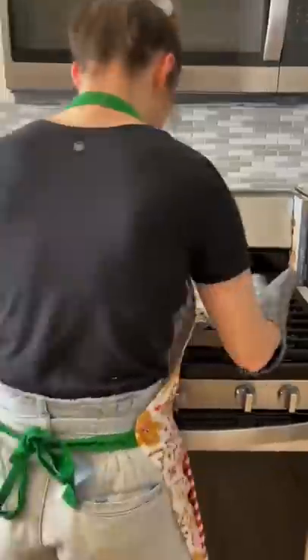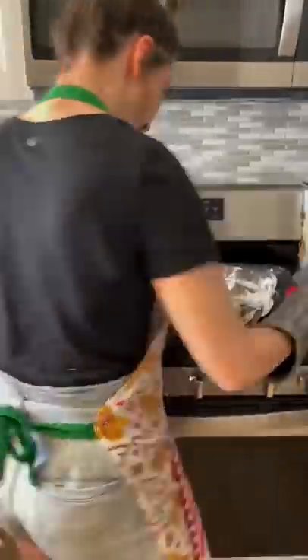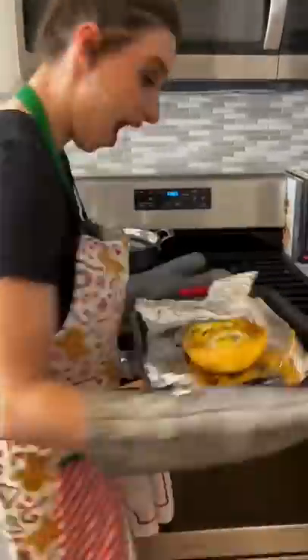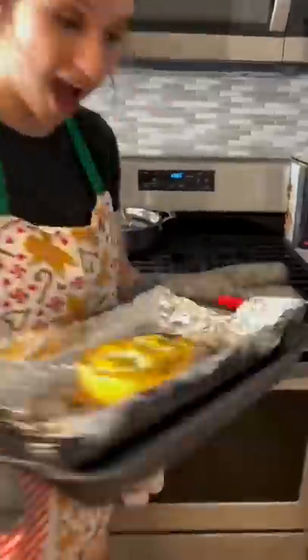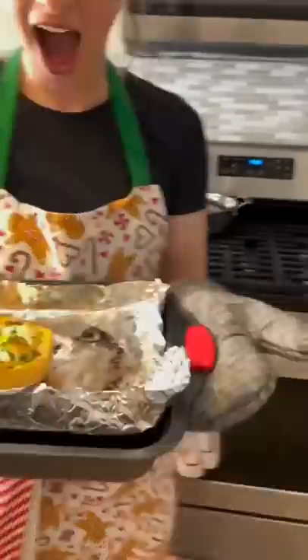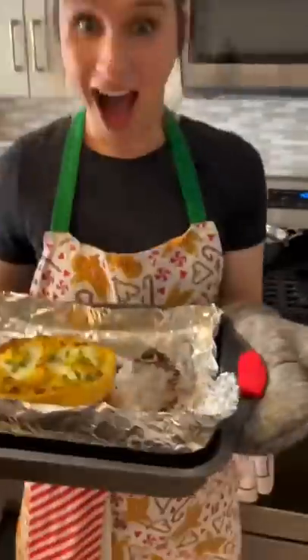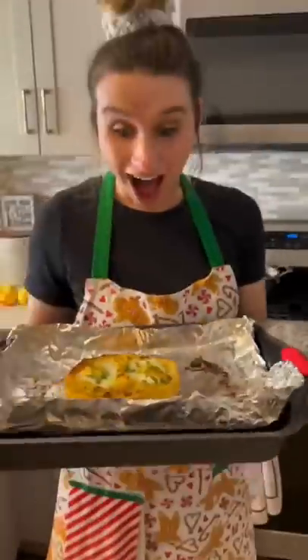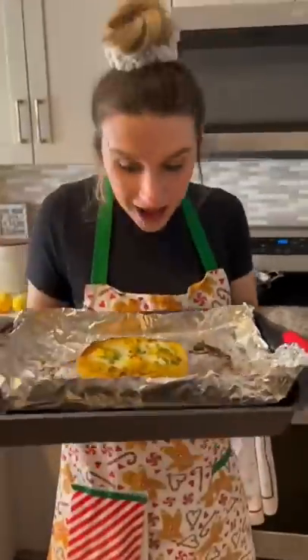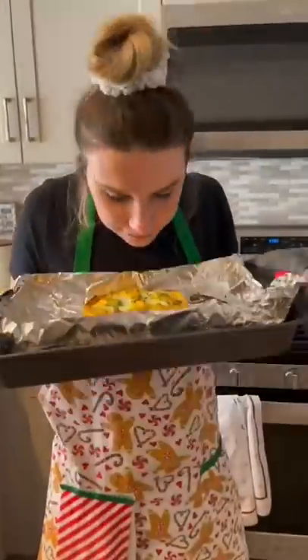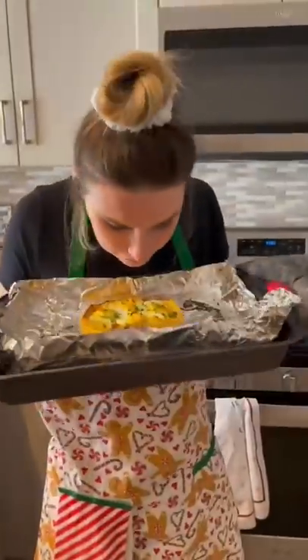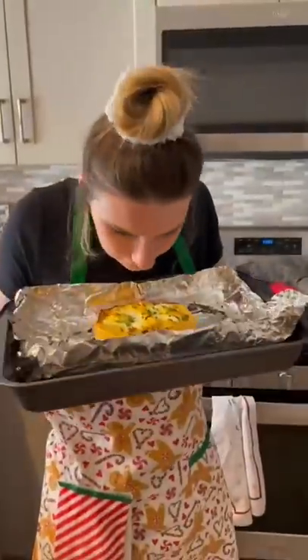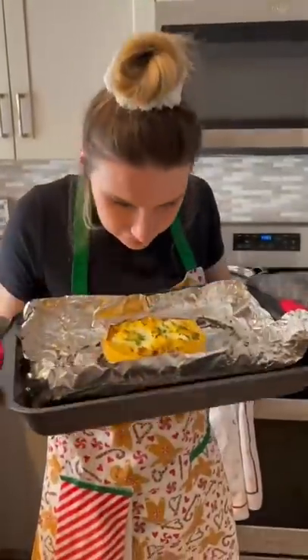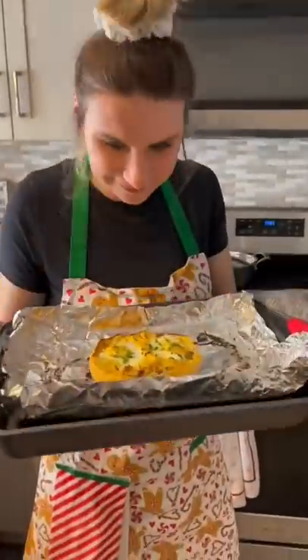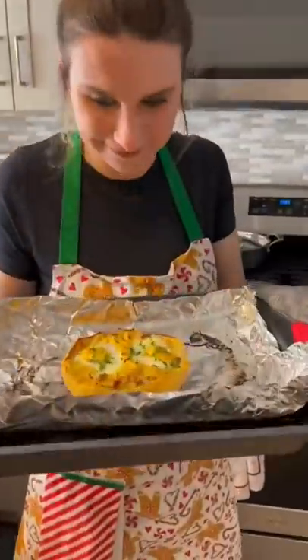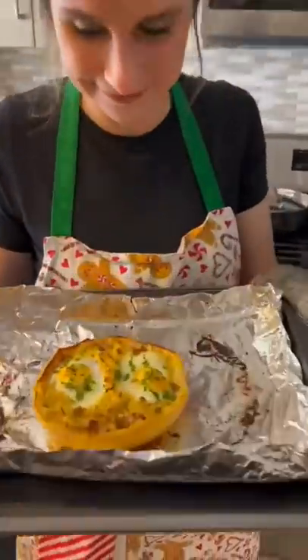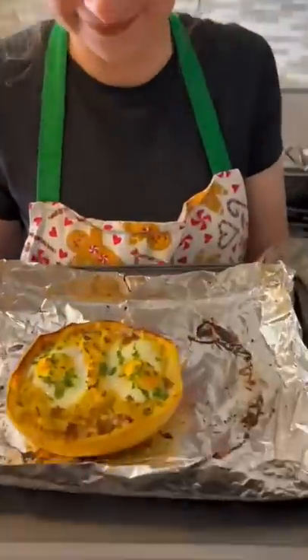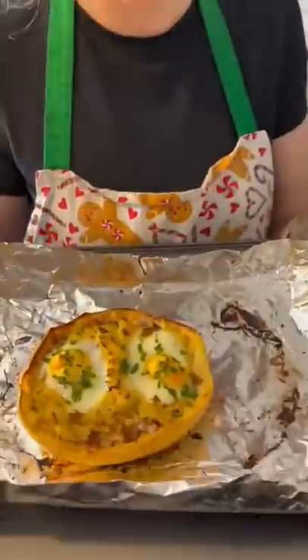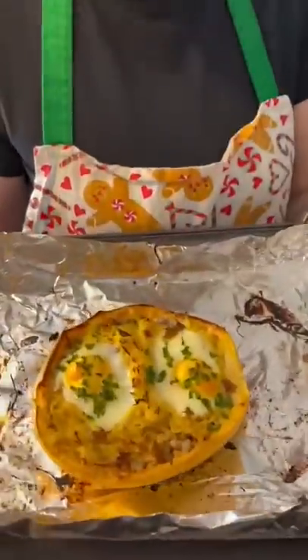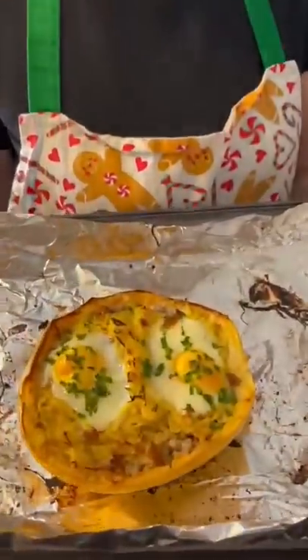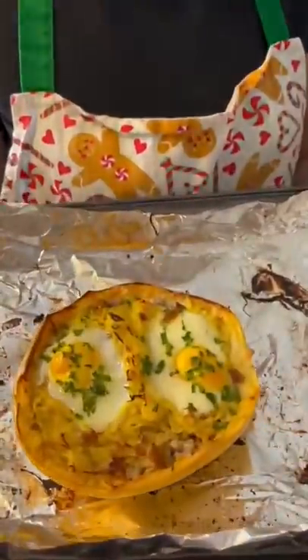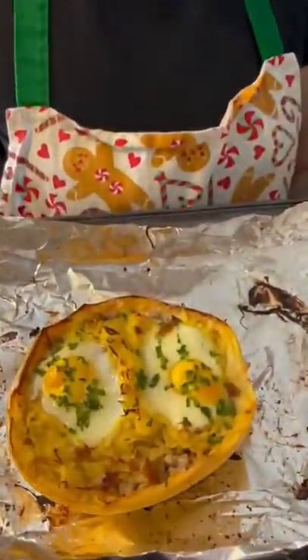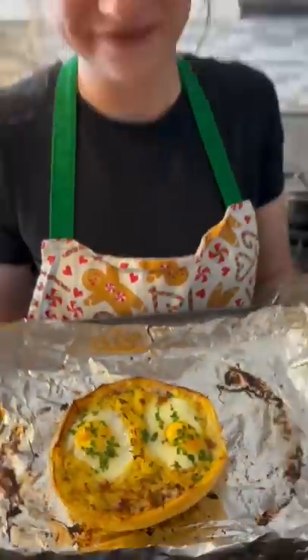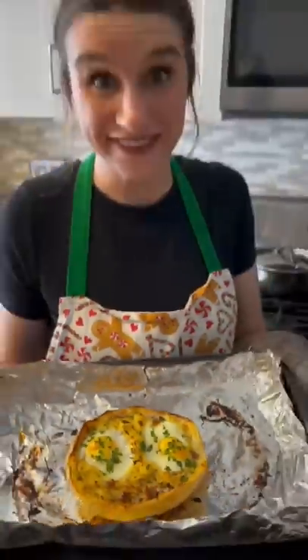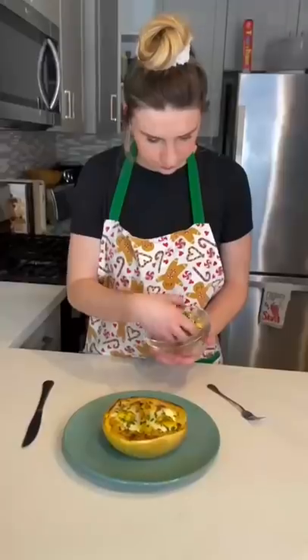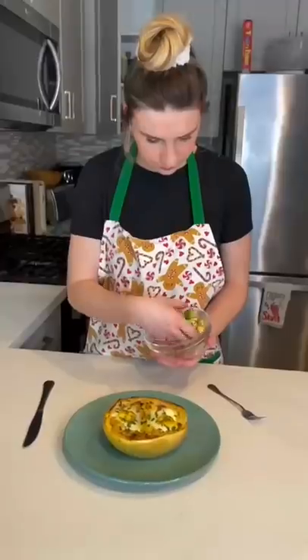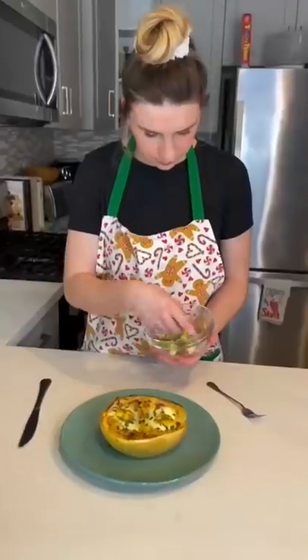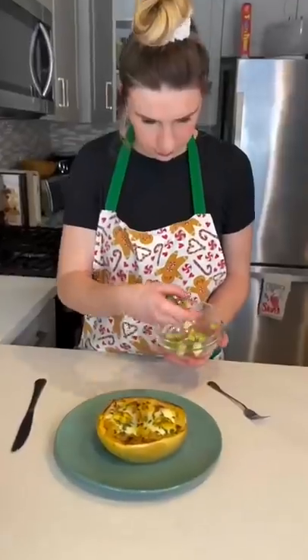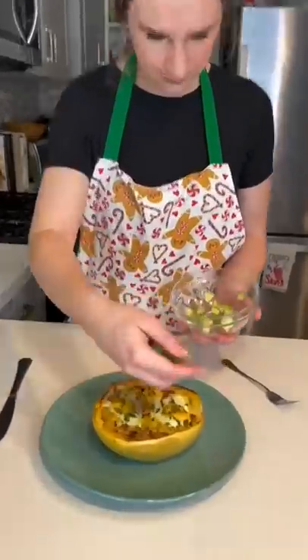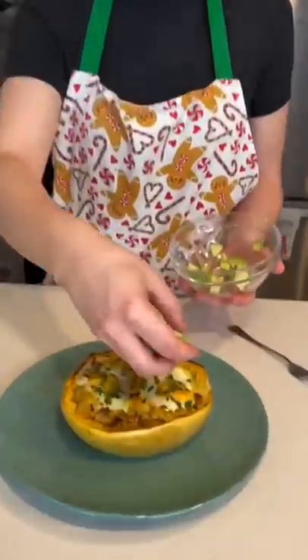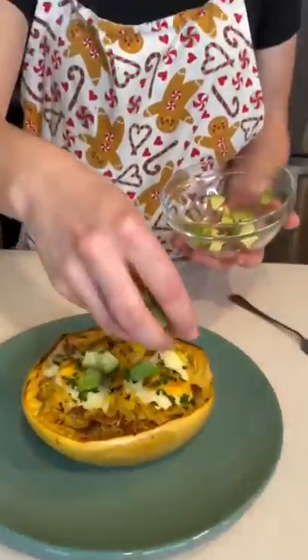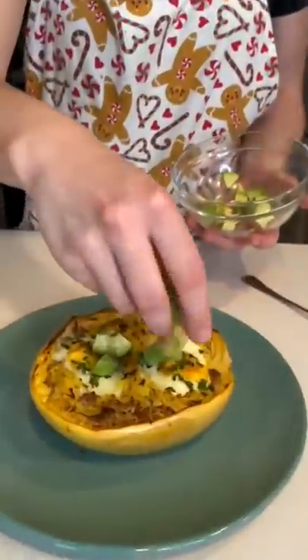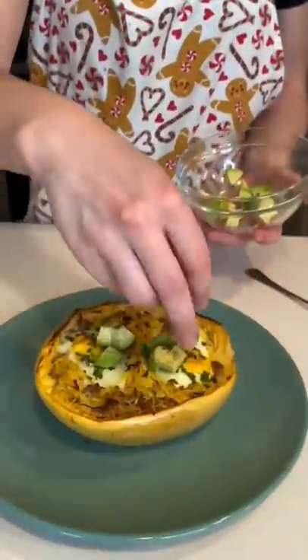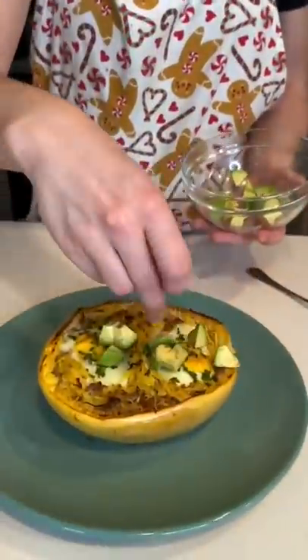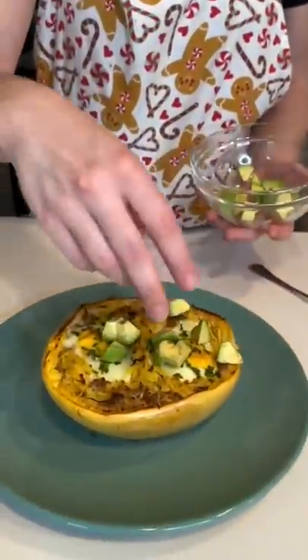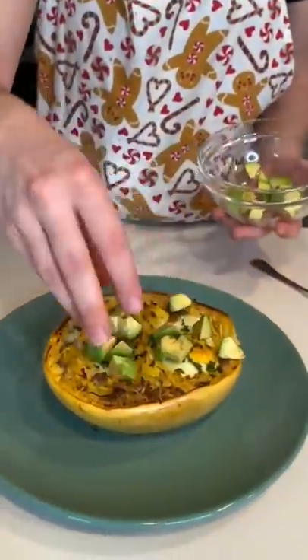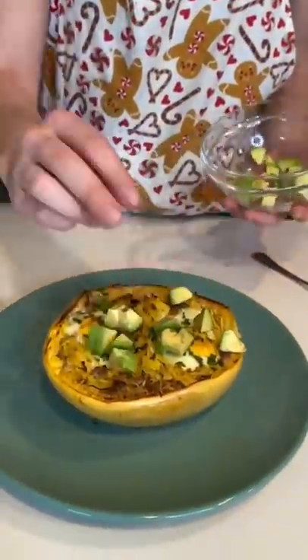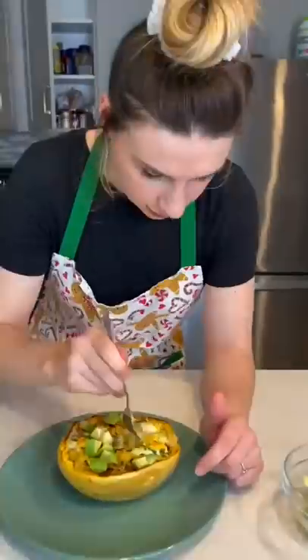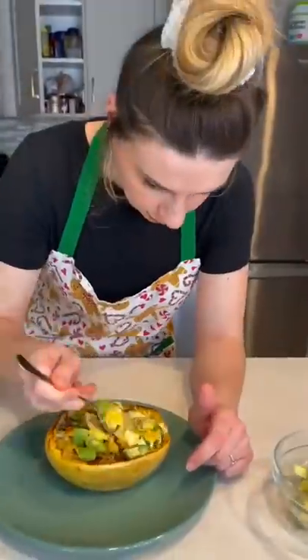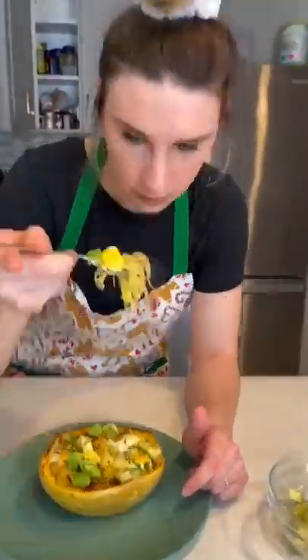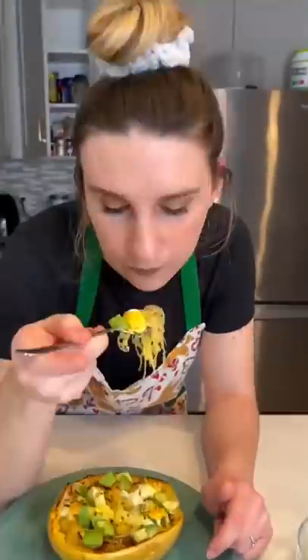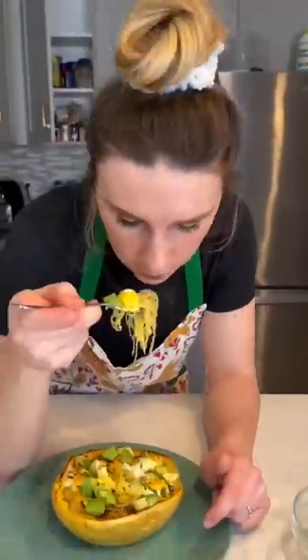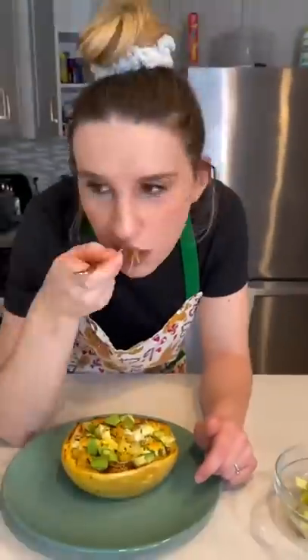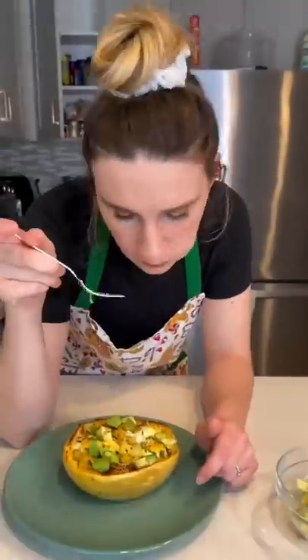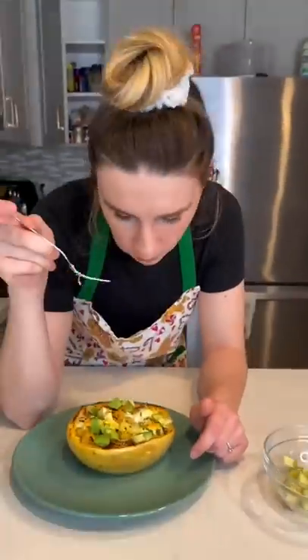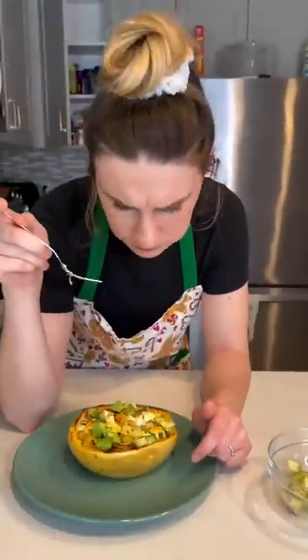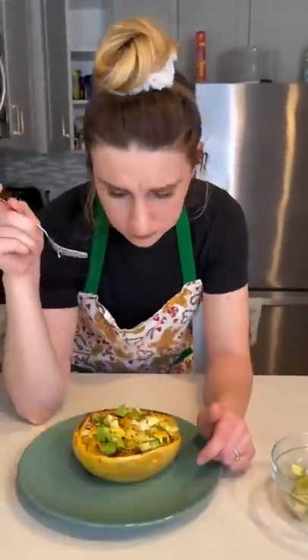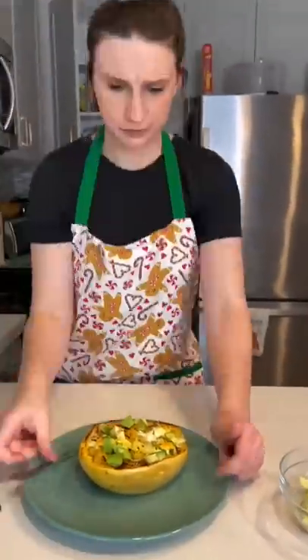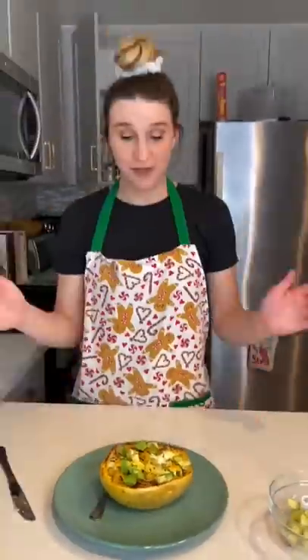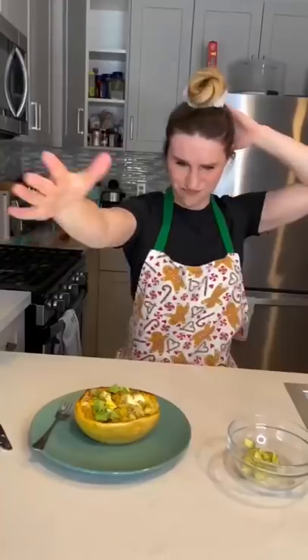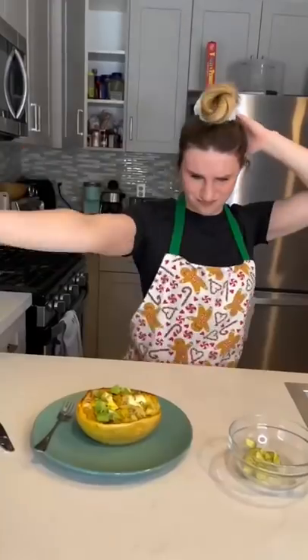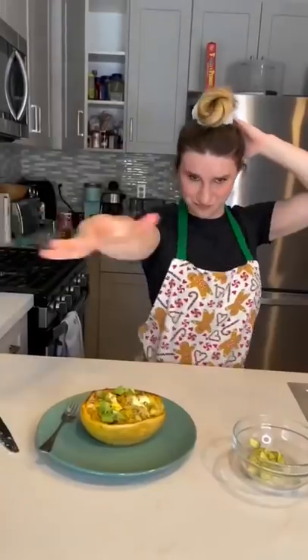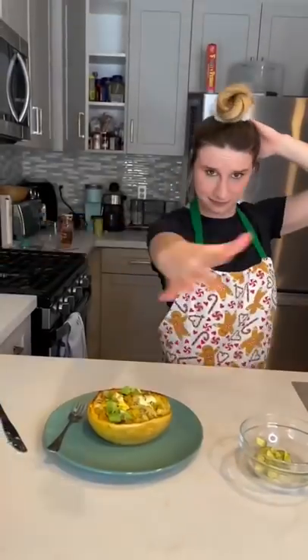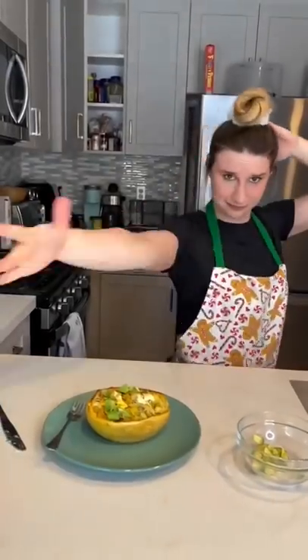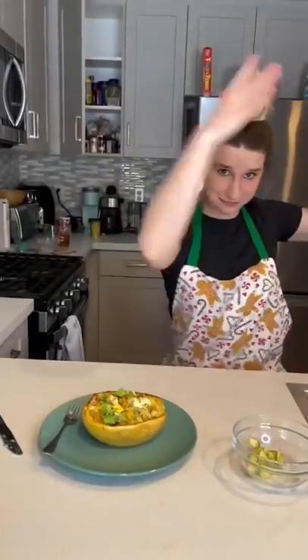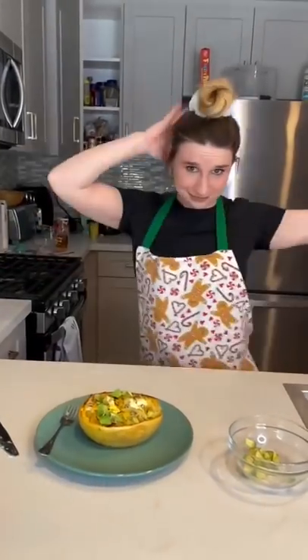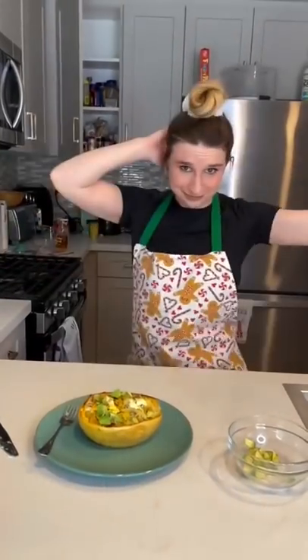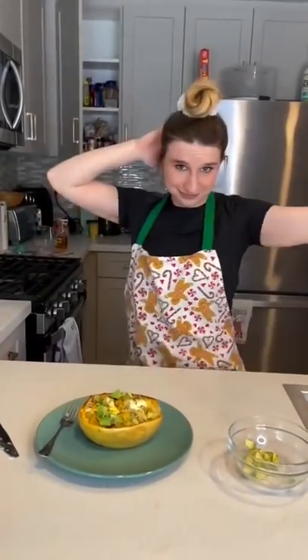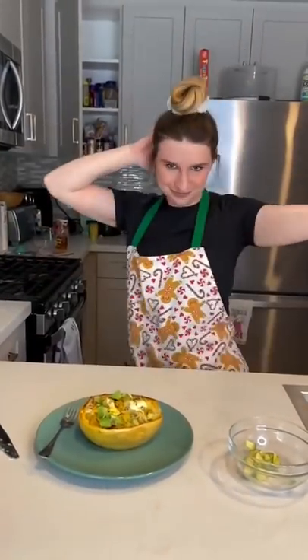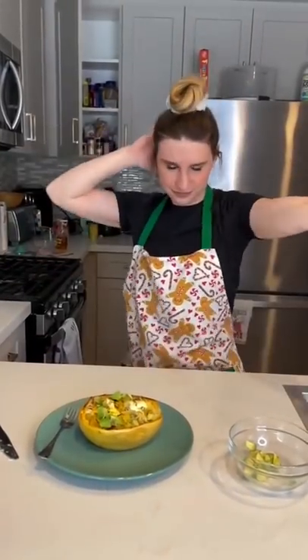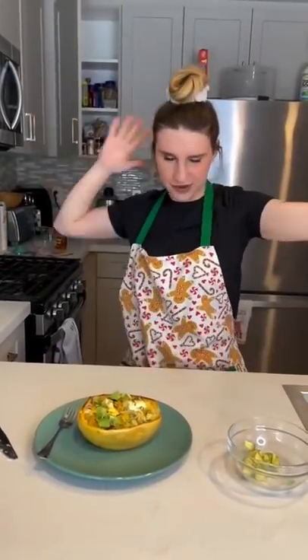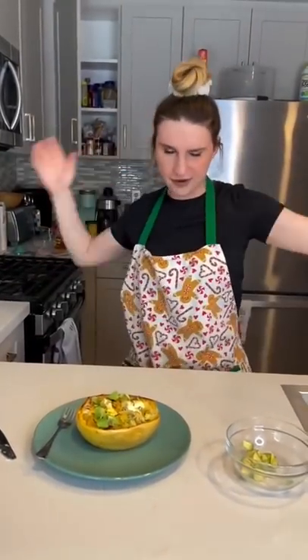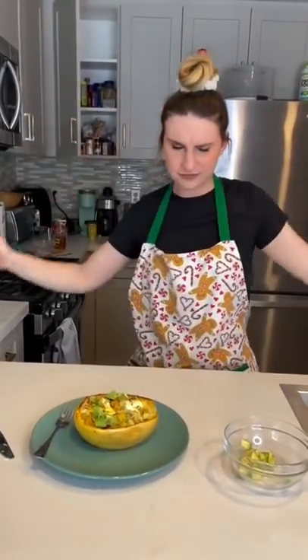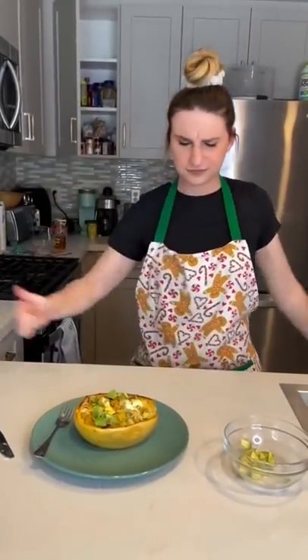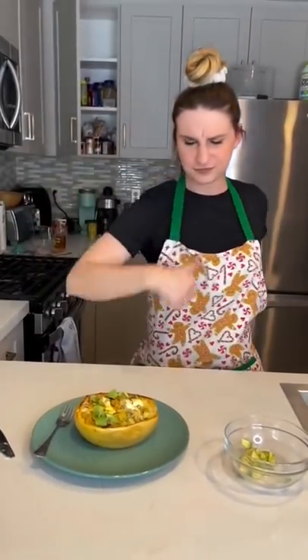And y'all, when this breakfast pasta was finished cooking it looked so good I had to try it. I sprinkled some avocado on top and did my dance.